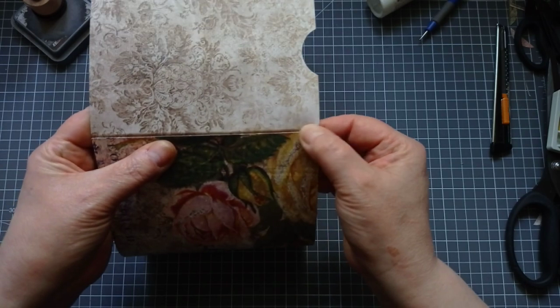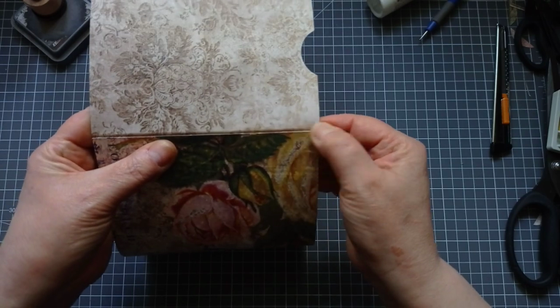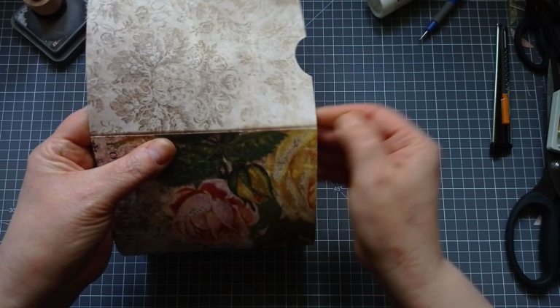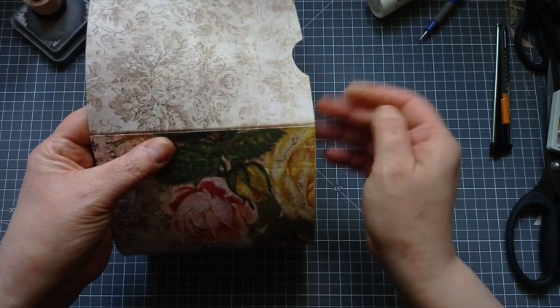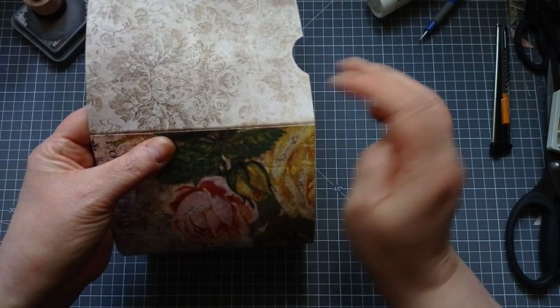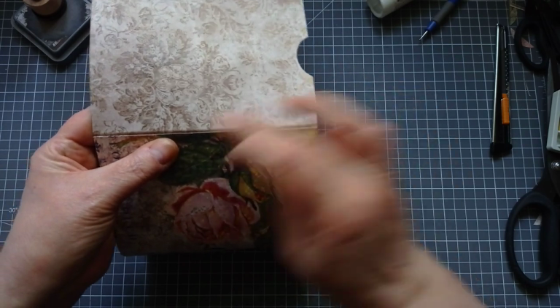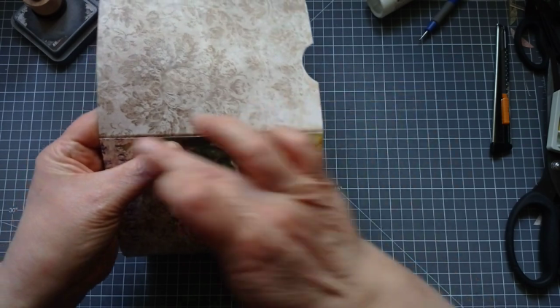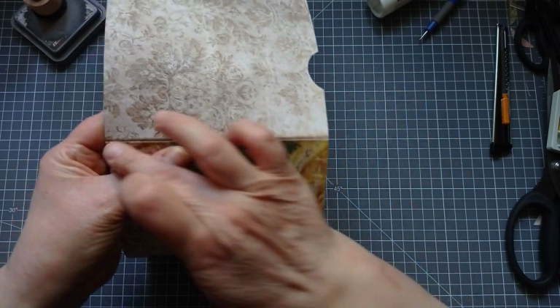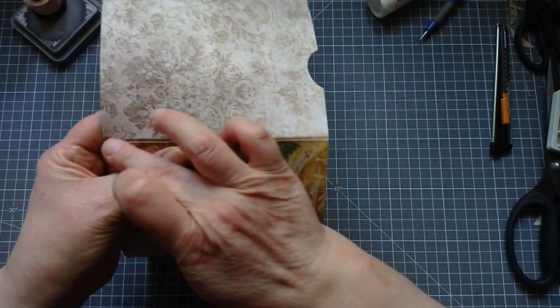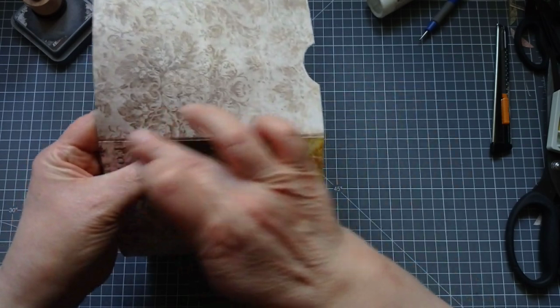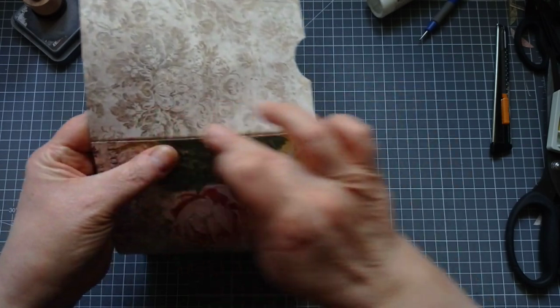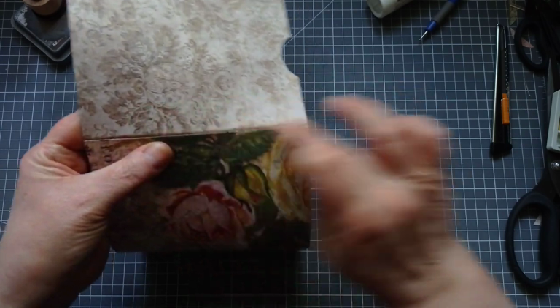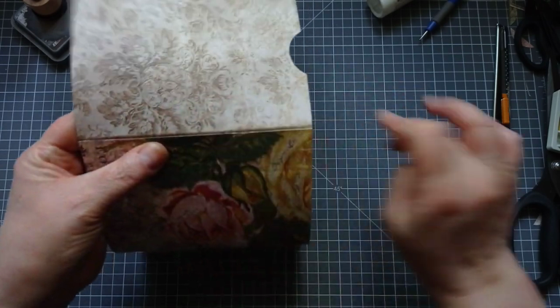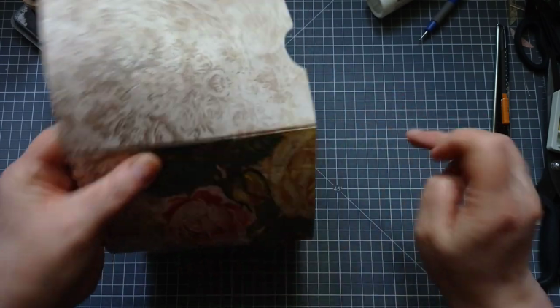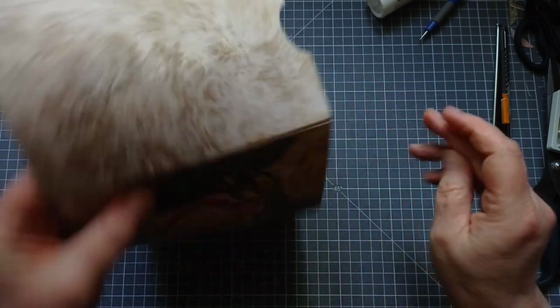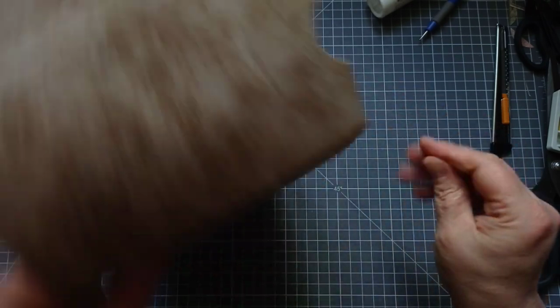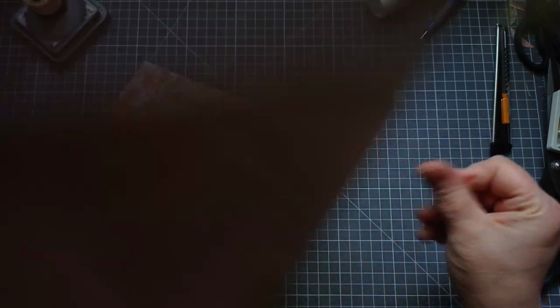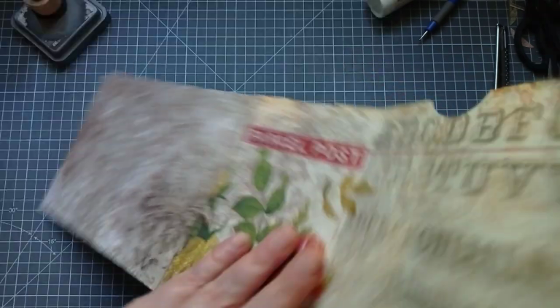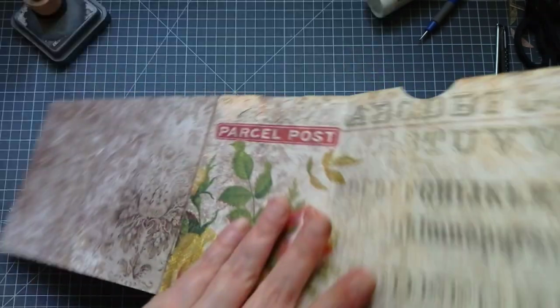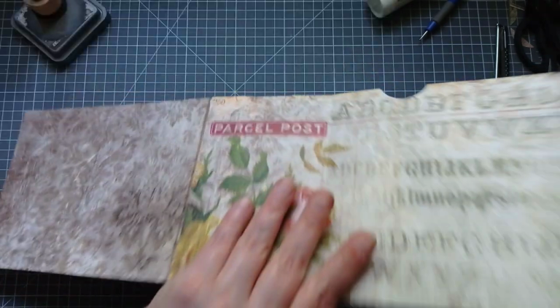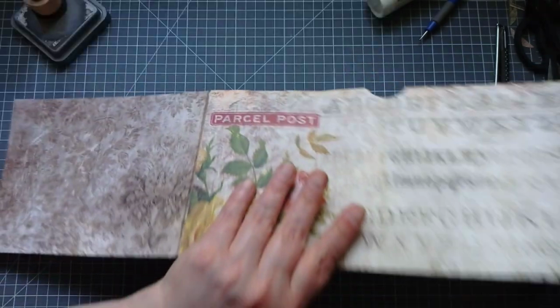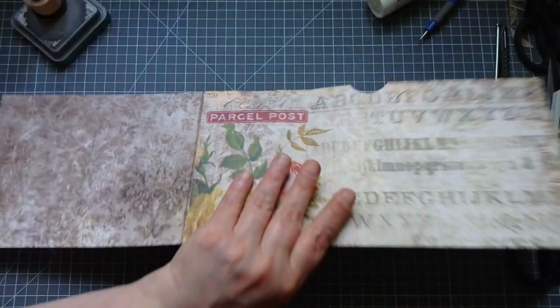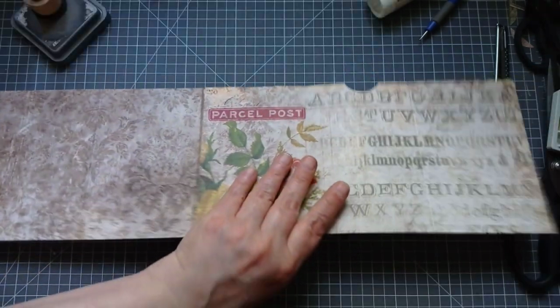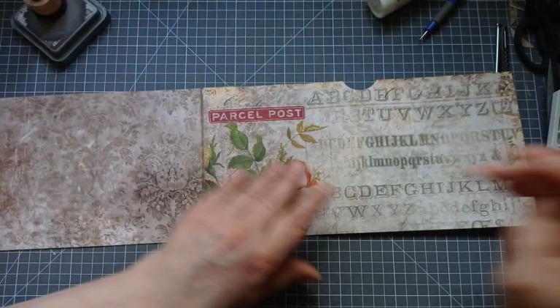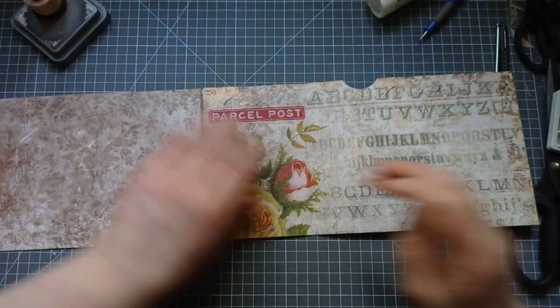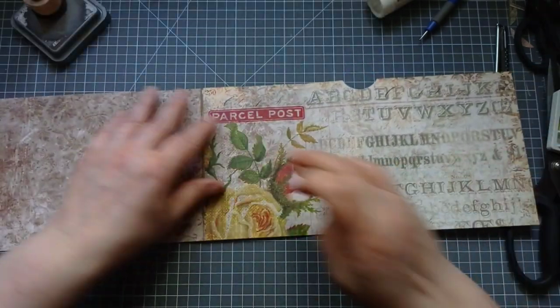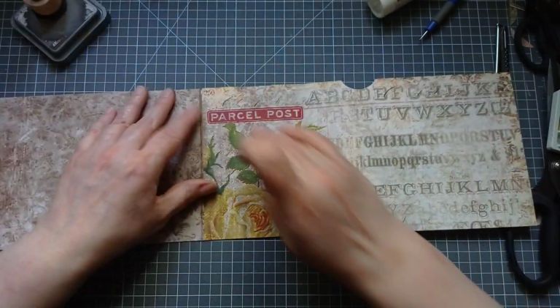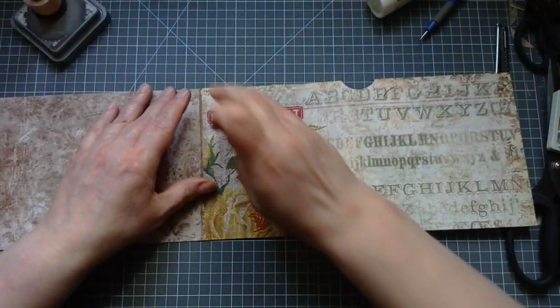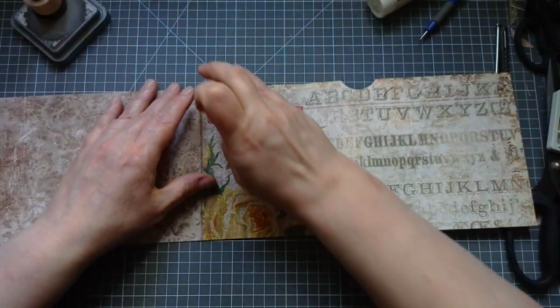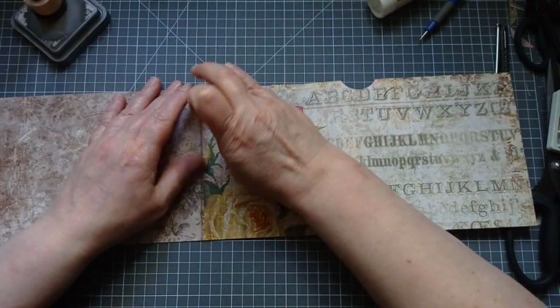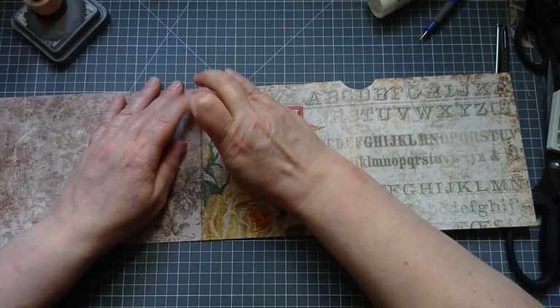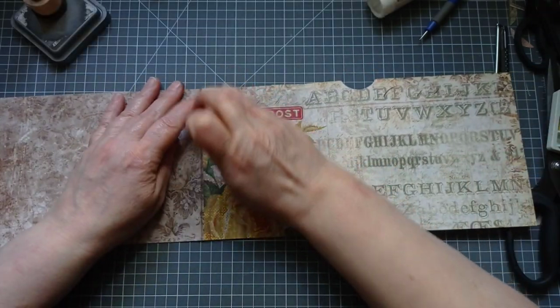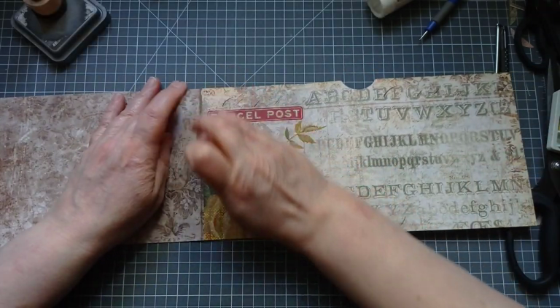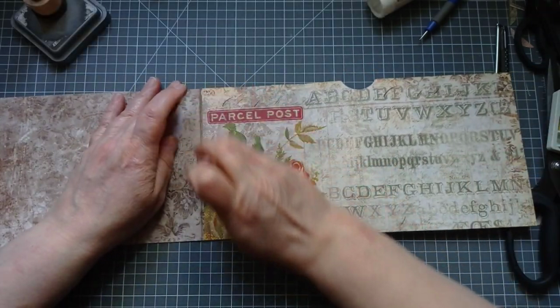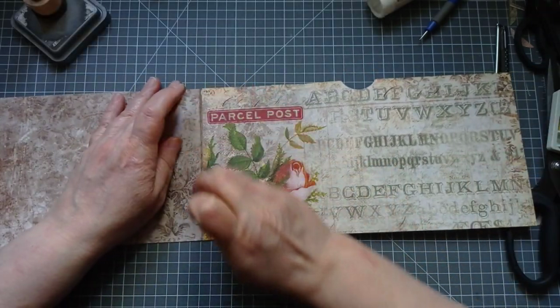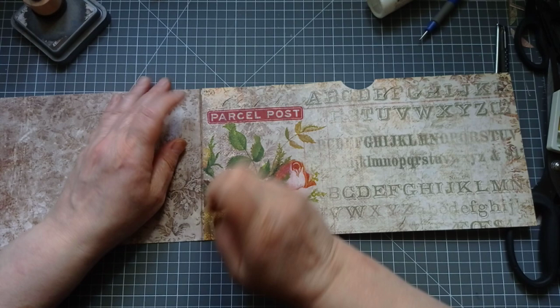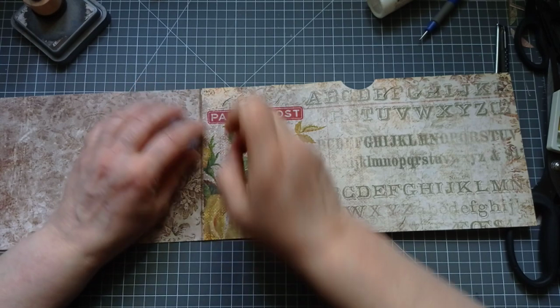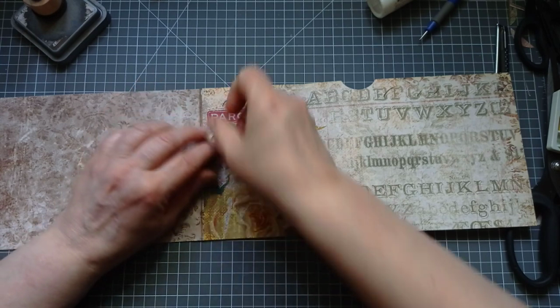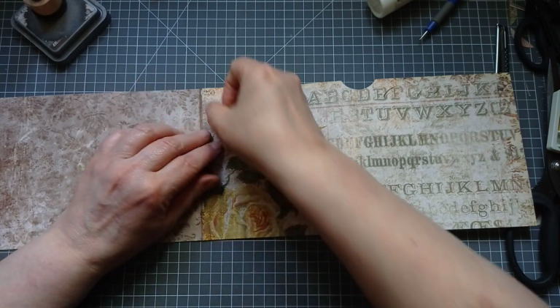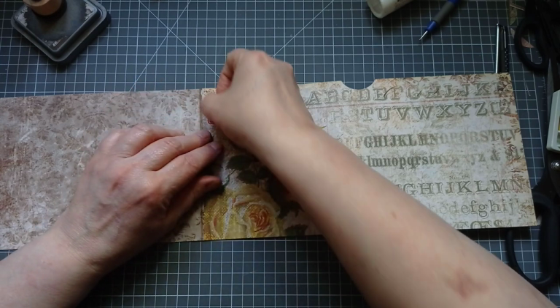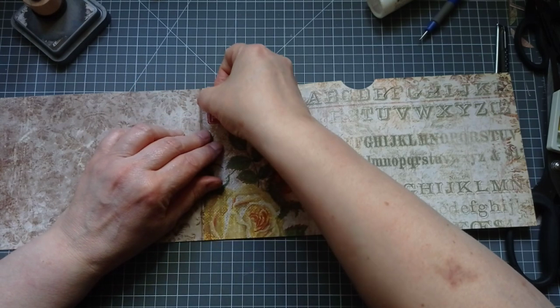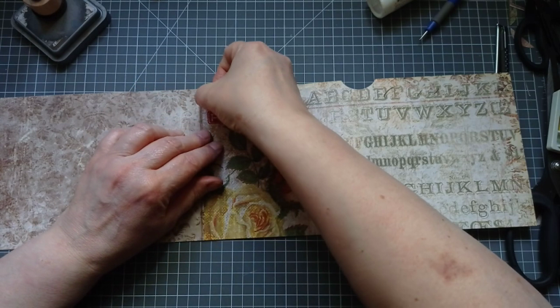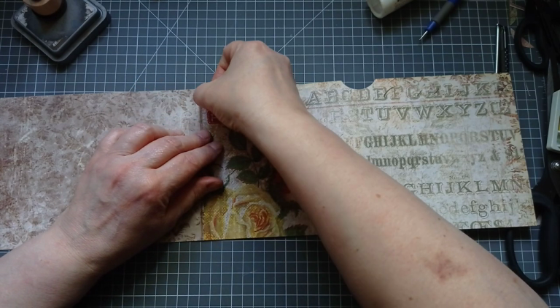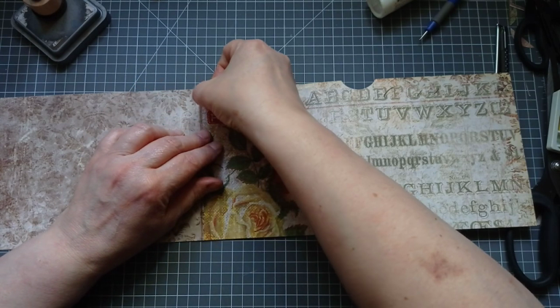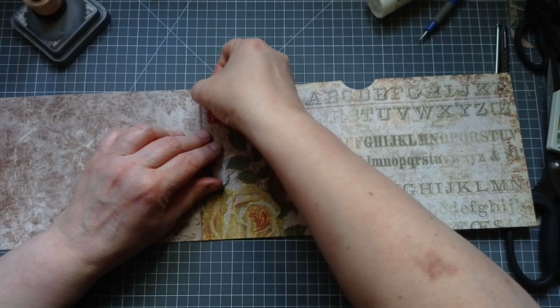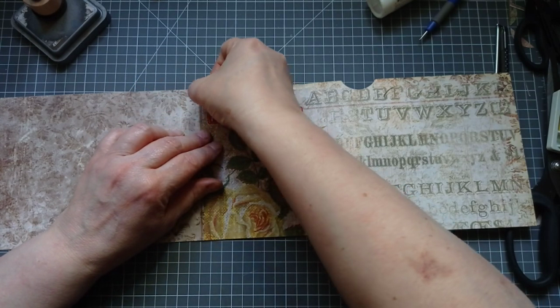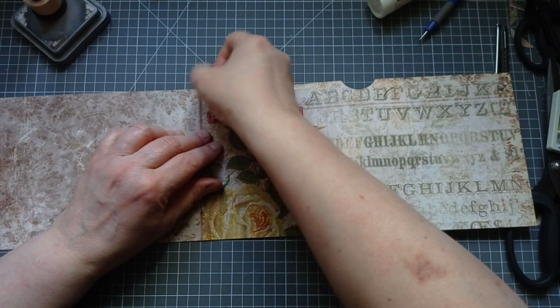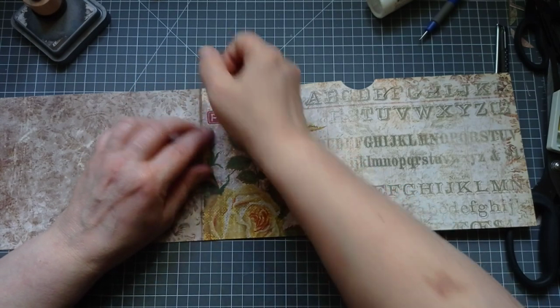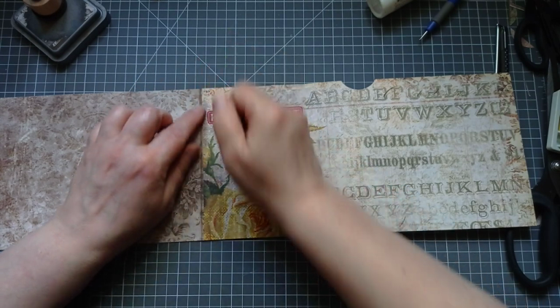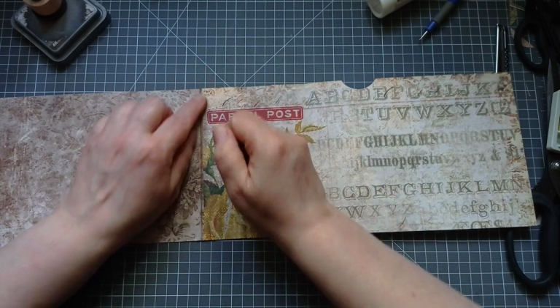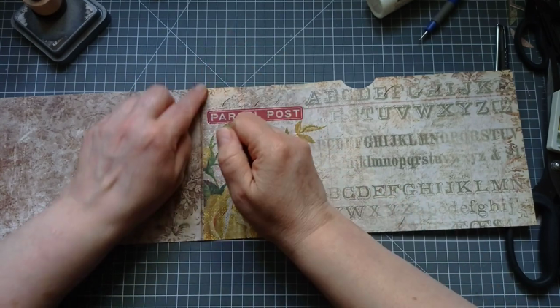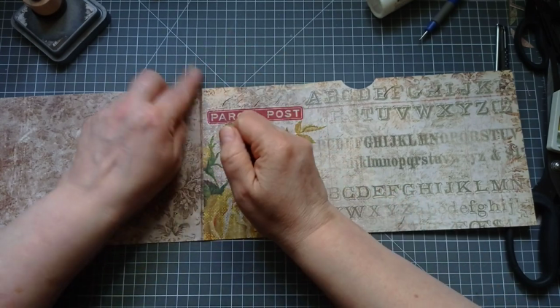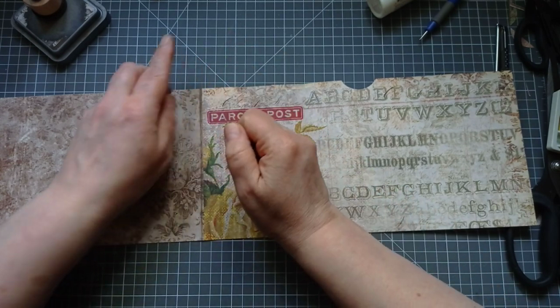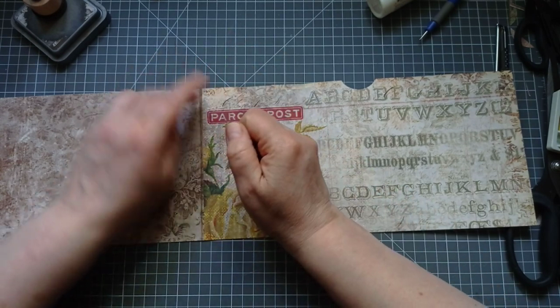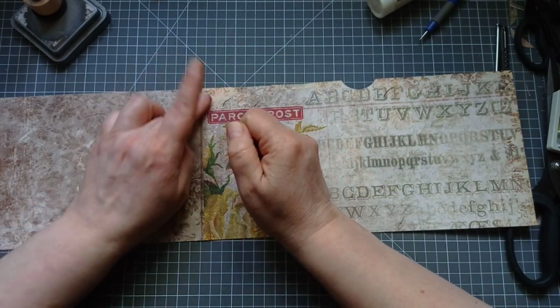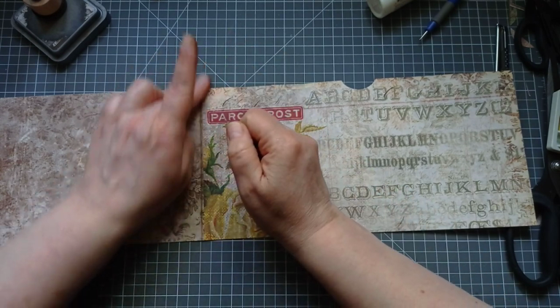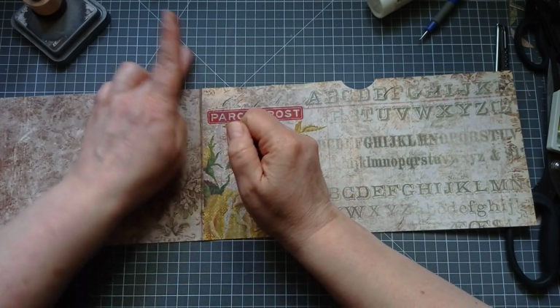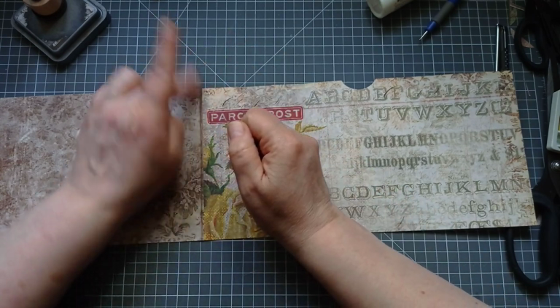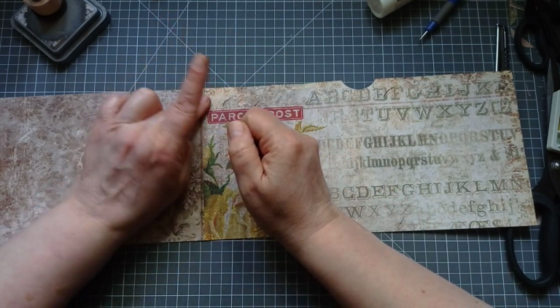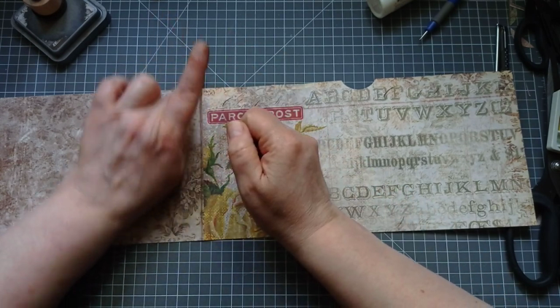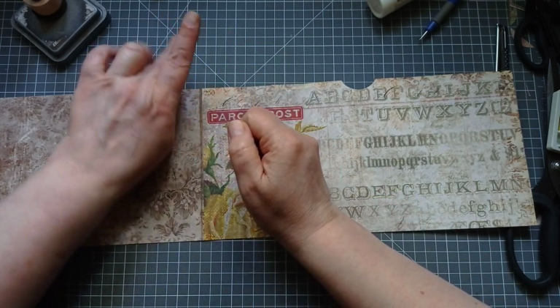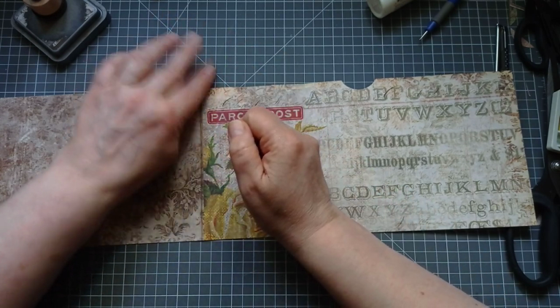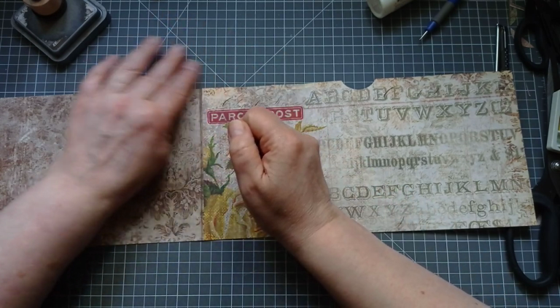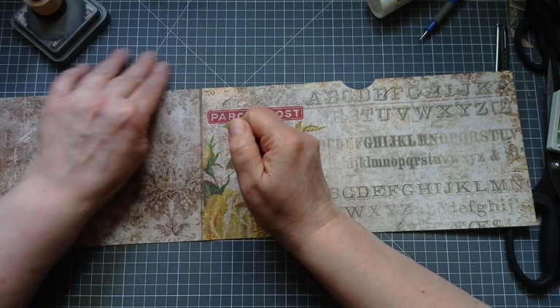We've got a bit of glue scudging out — I'll just wipe it off. Press that down.